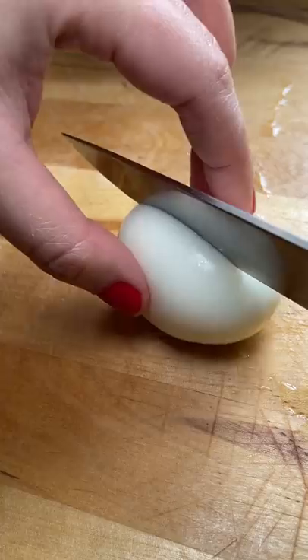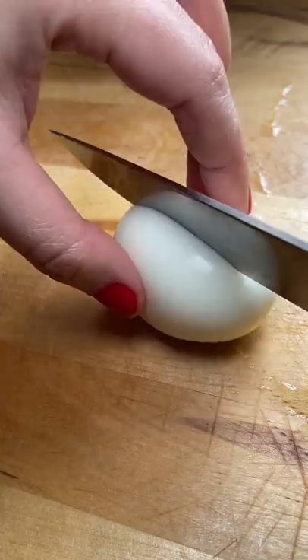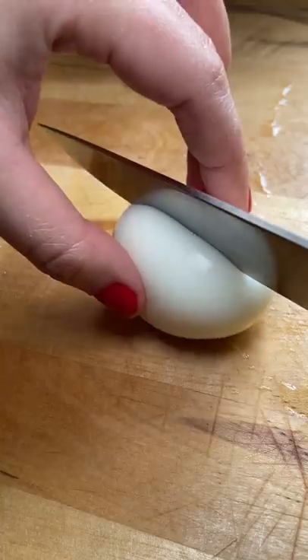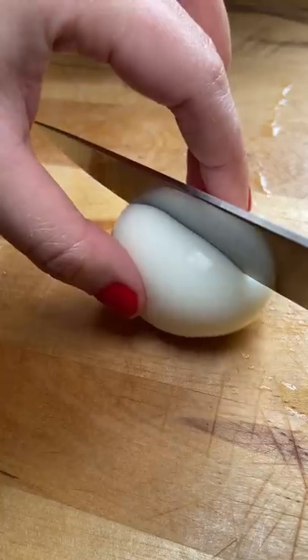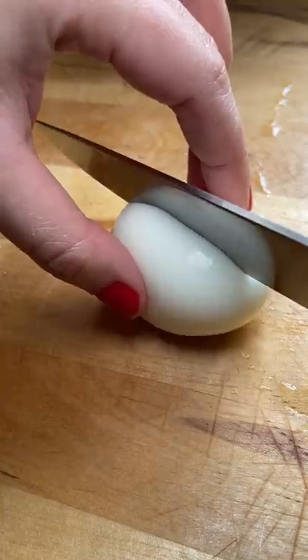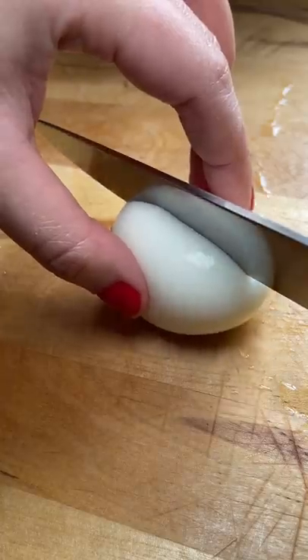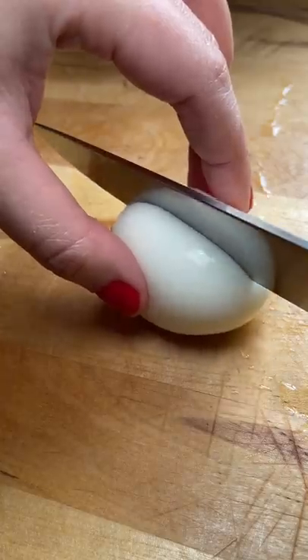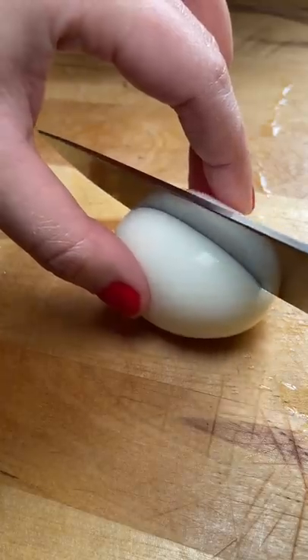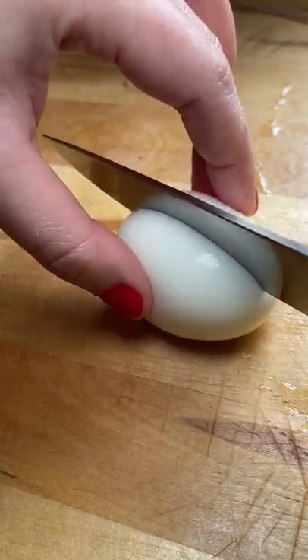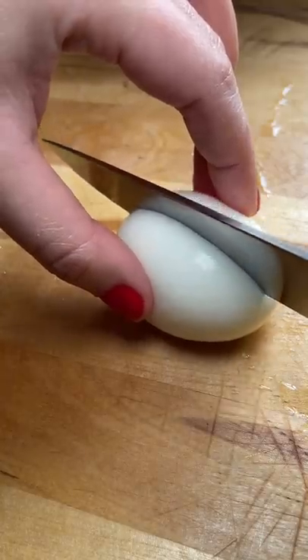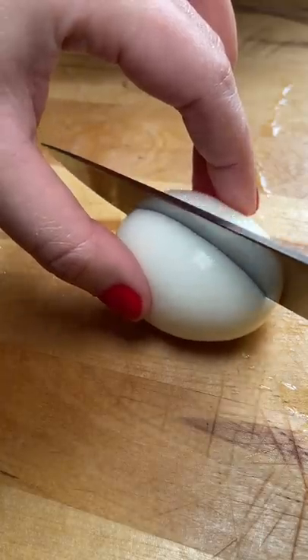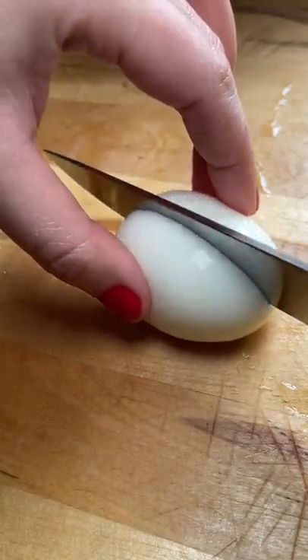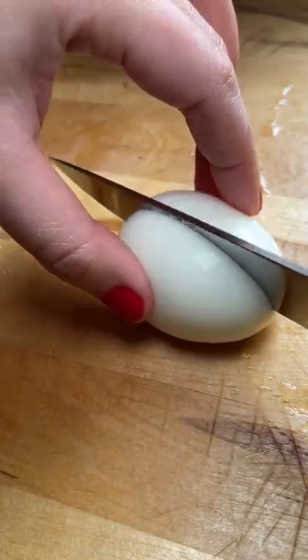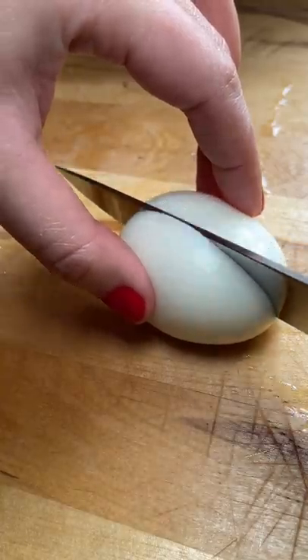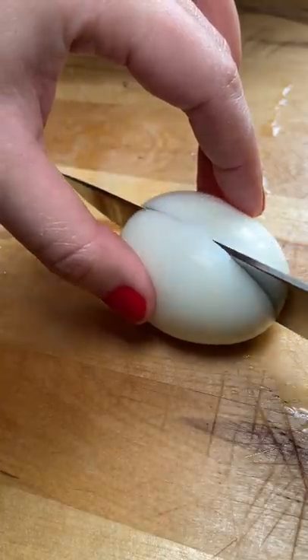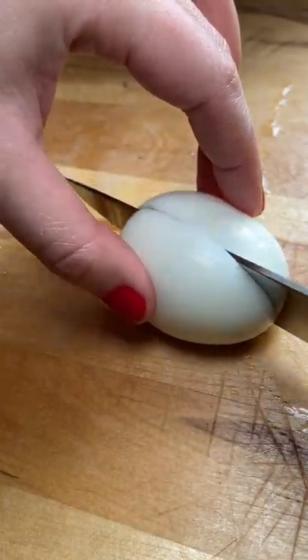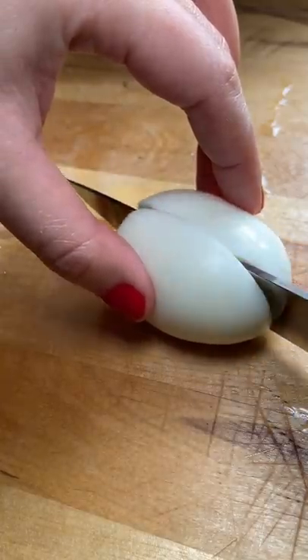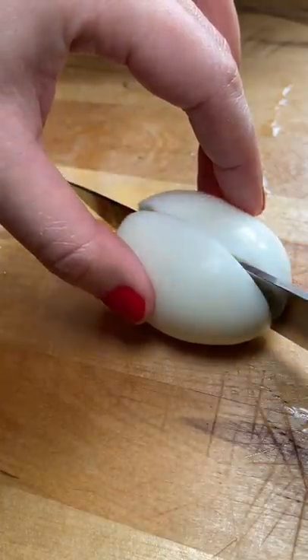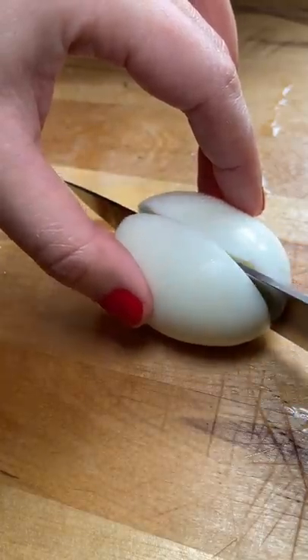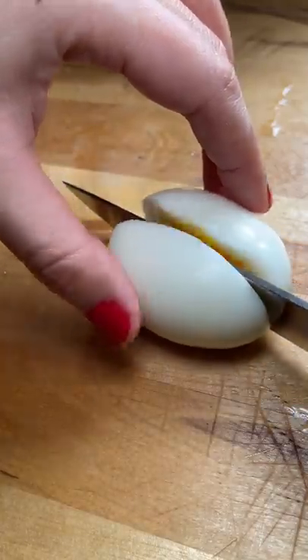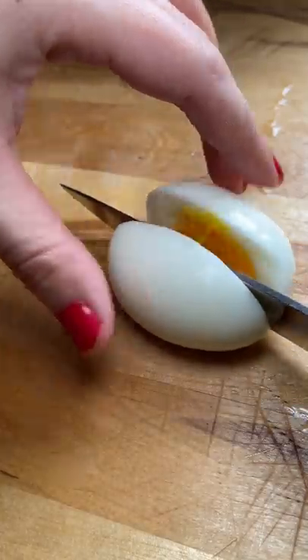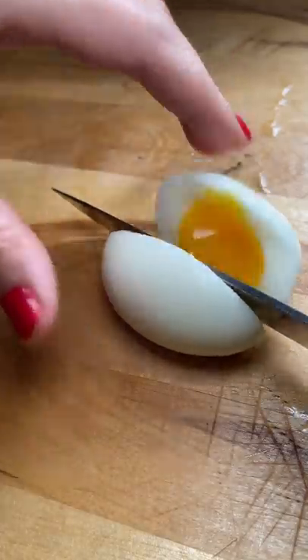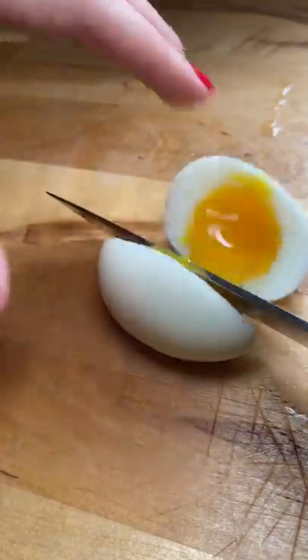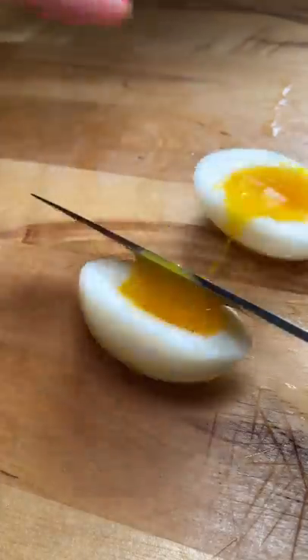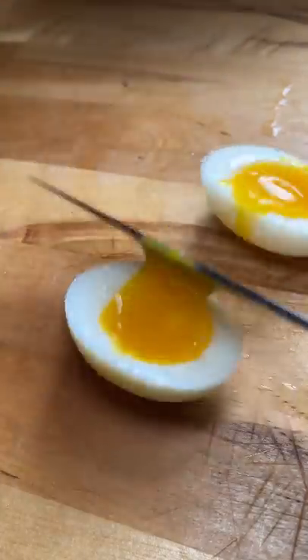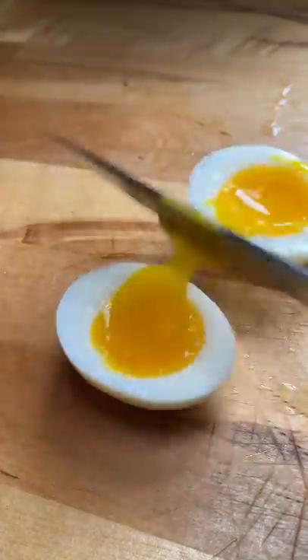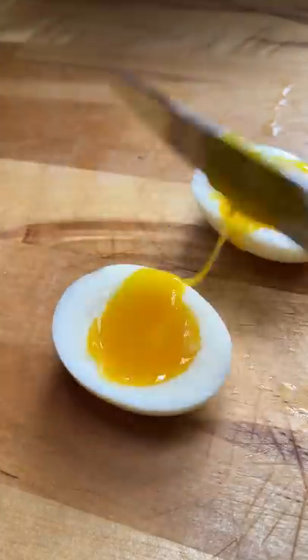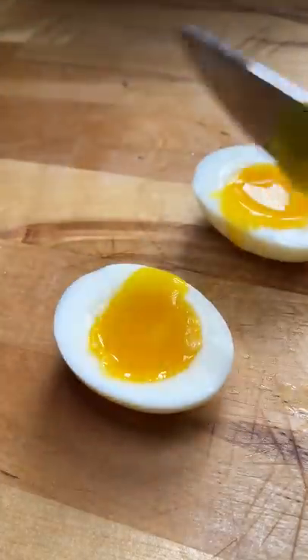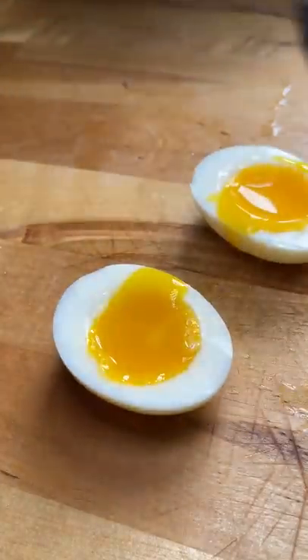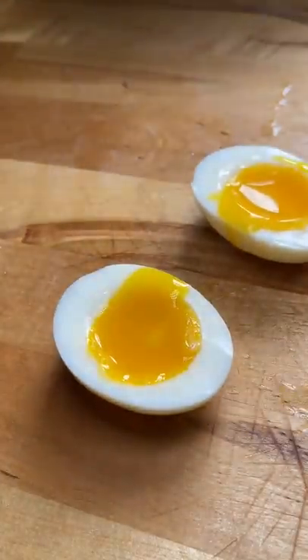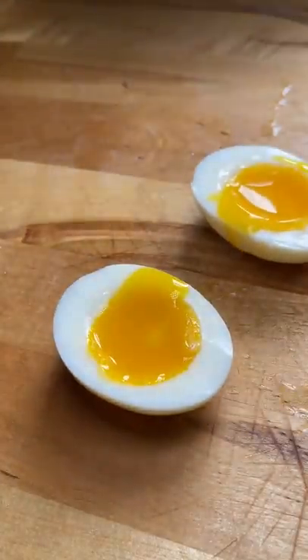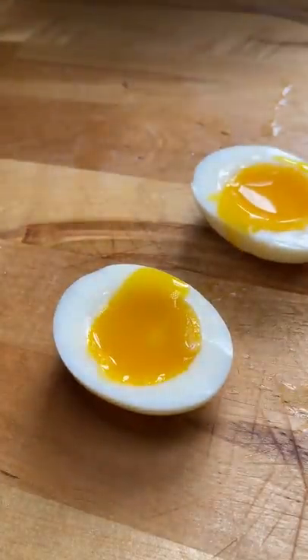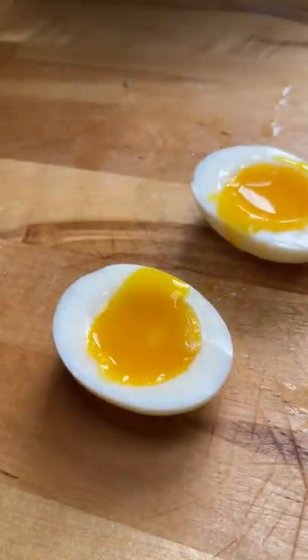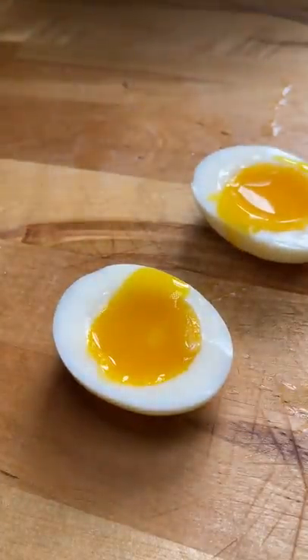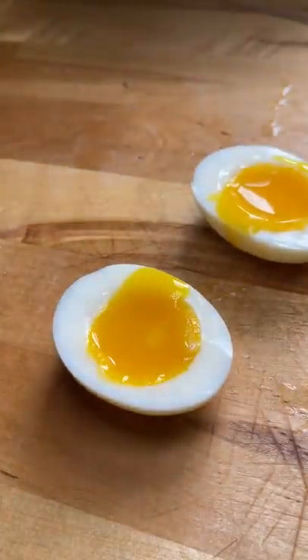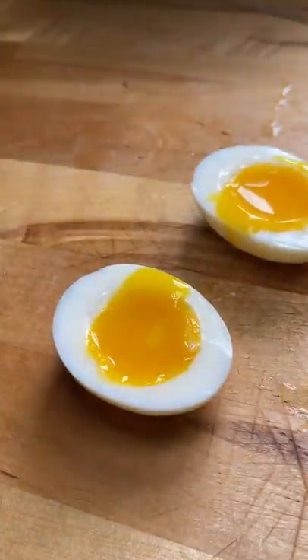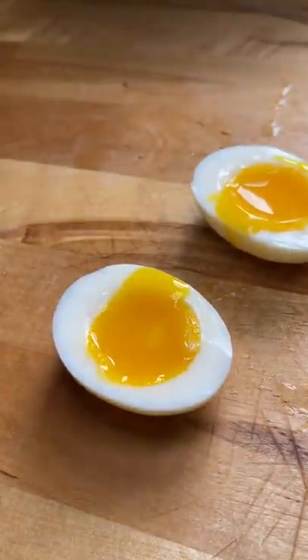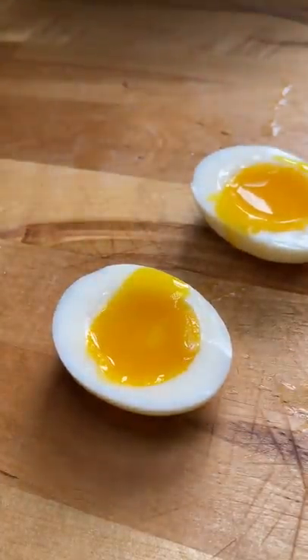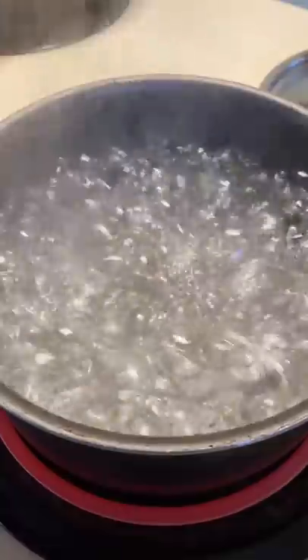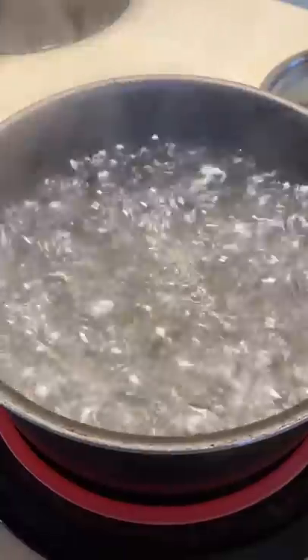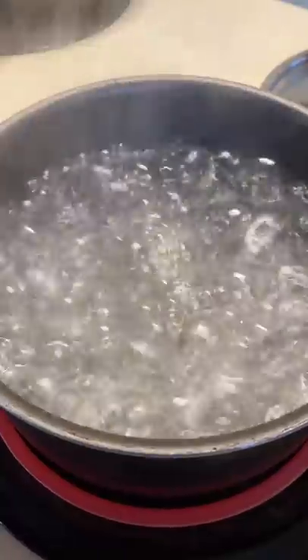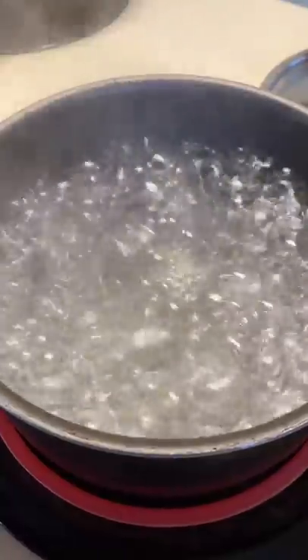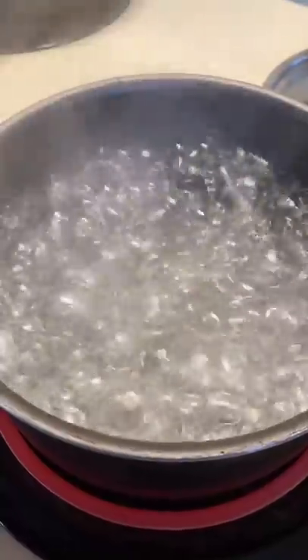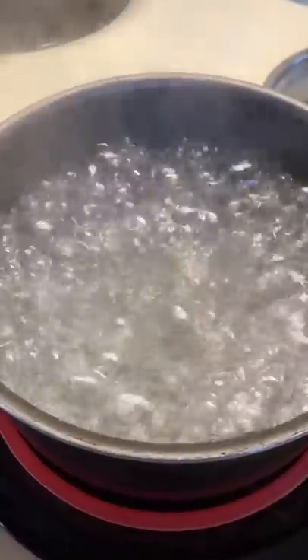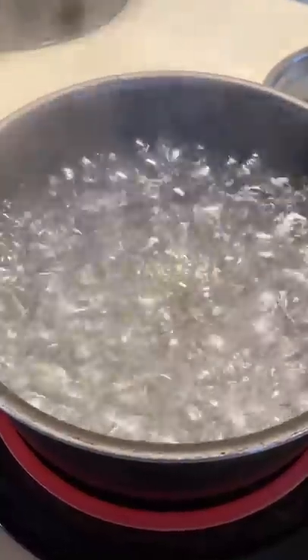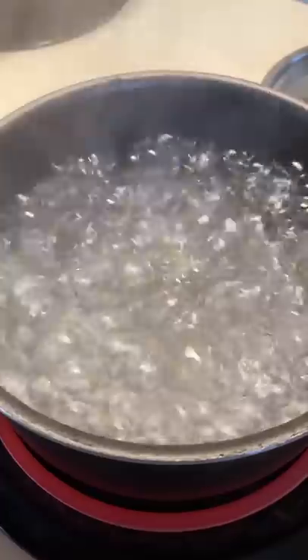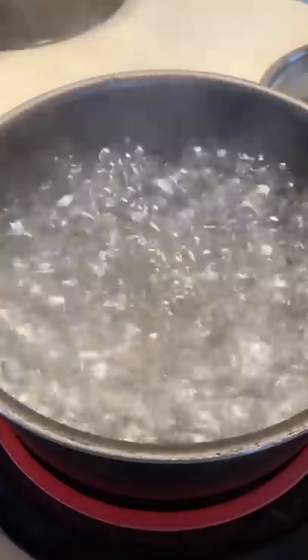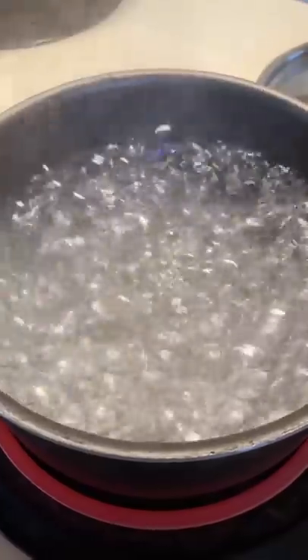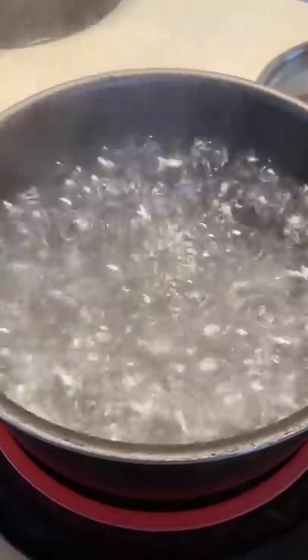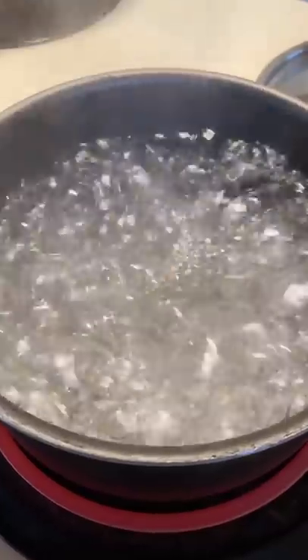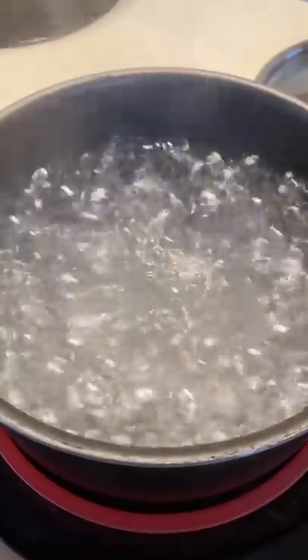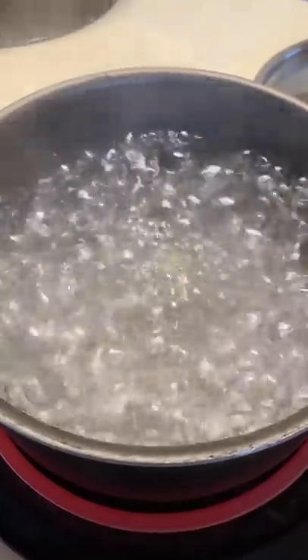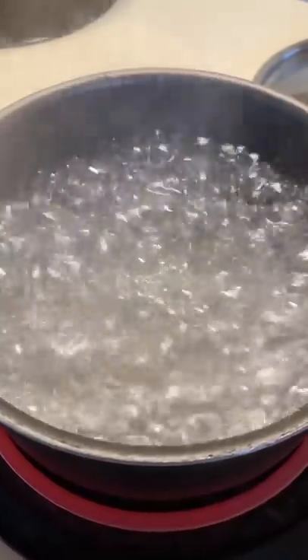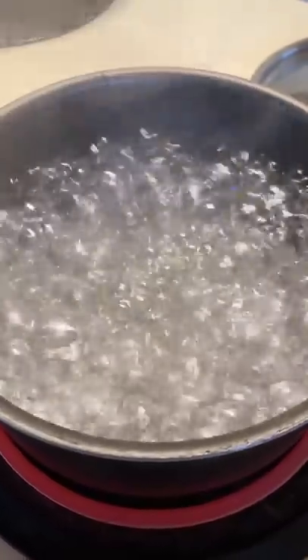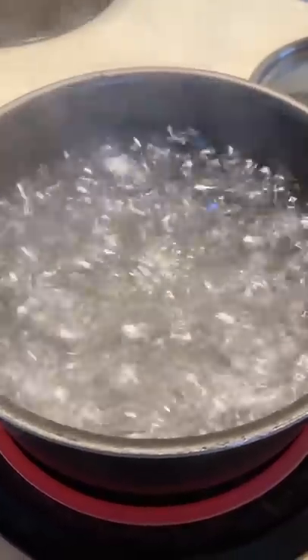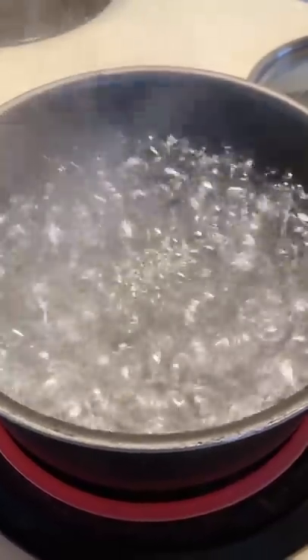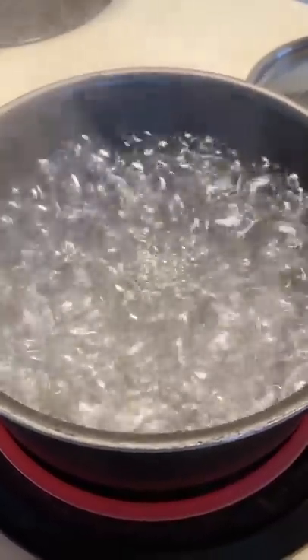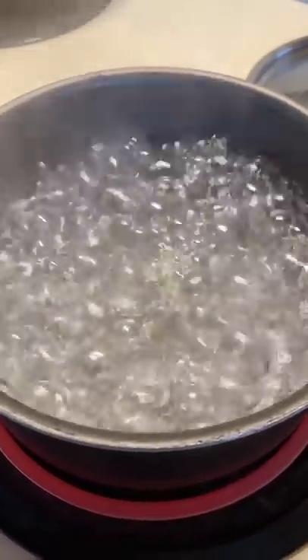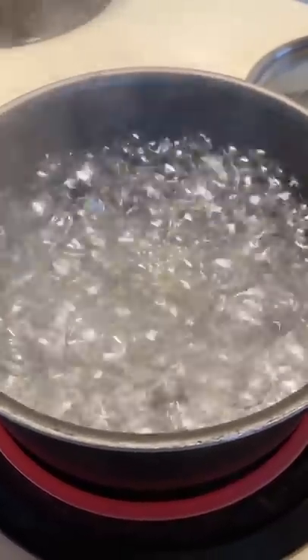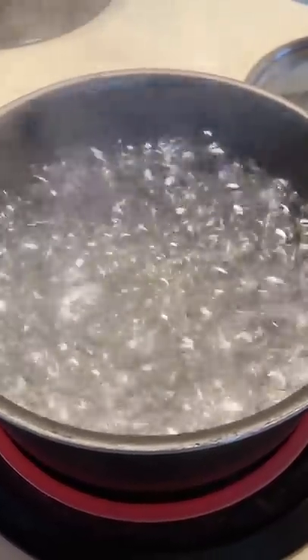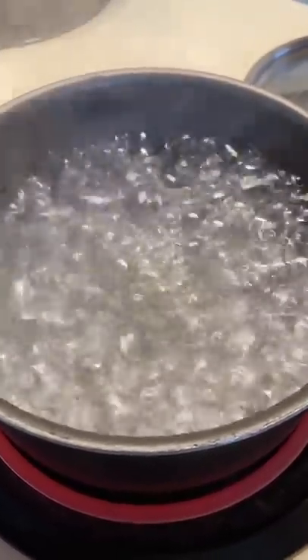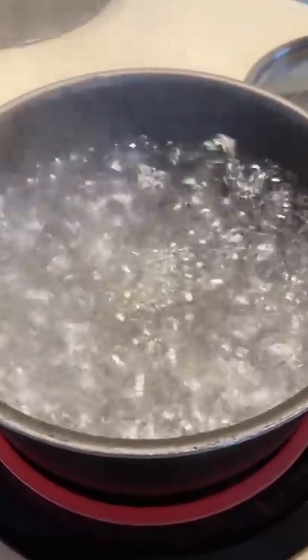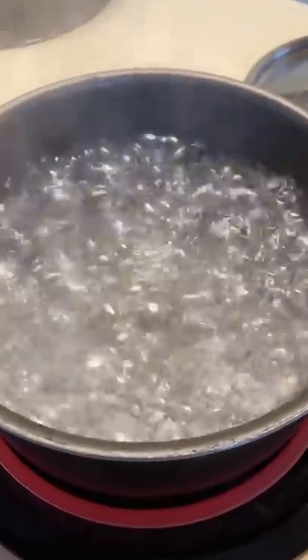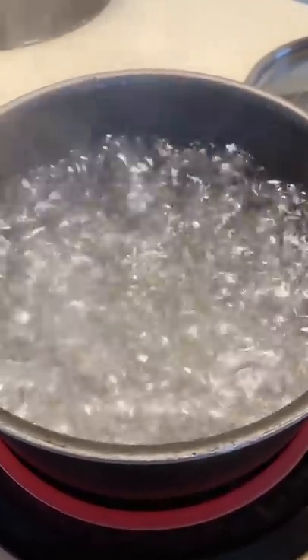Something that I used to be embarrassed to tell people is that I didn't know how to cook a soft boiled egg before last year. I didn't realize how easy it was.